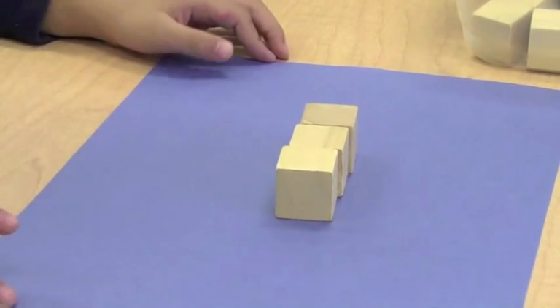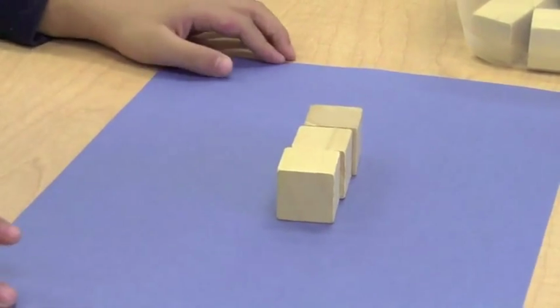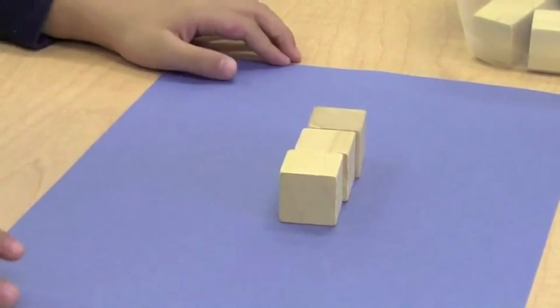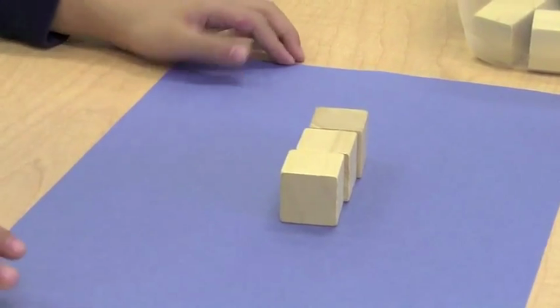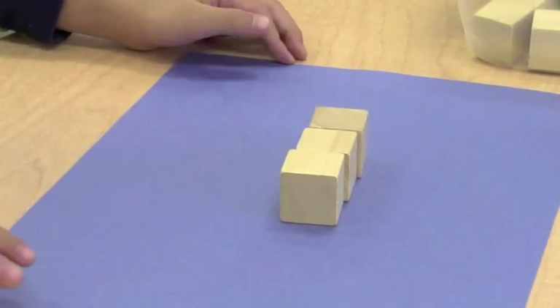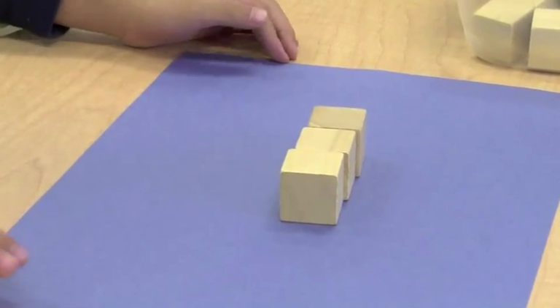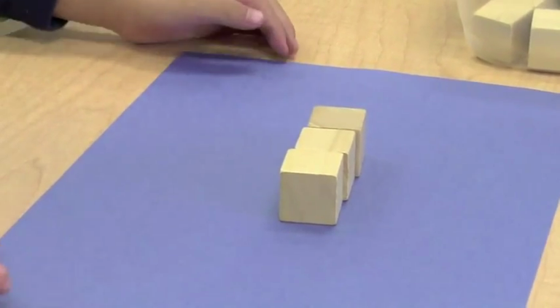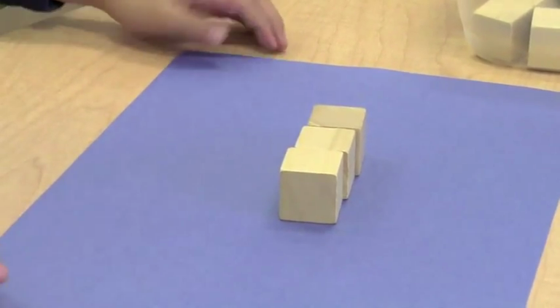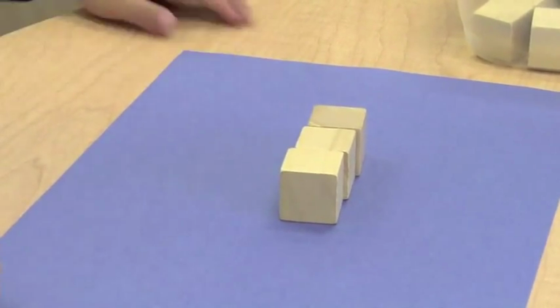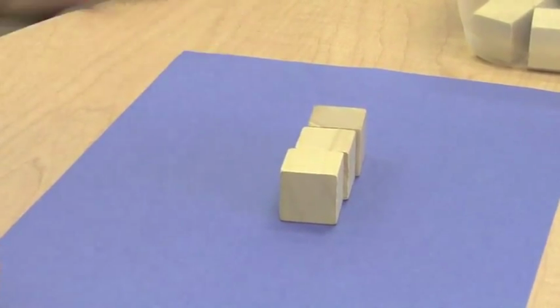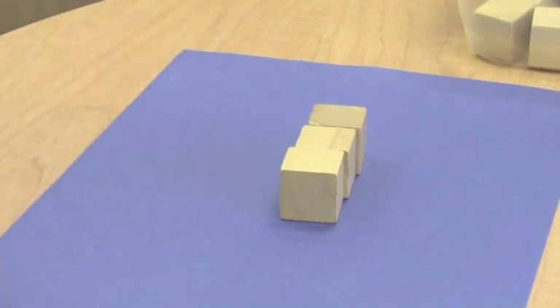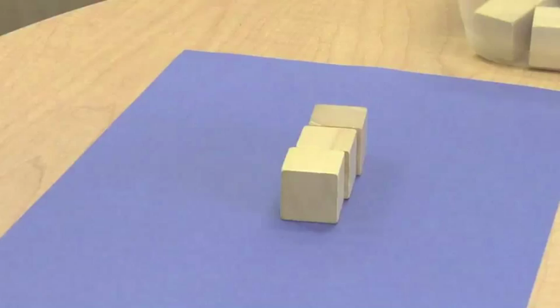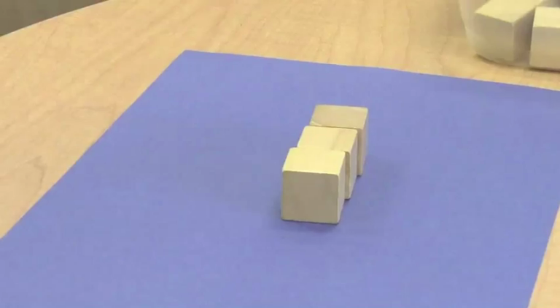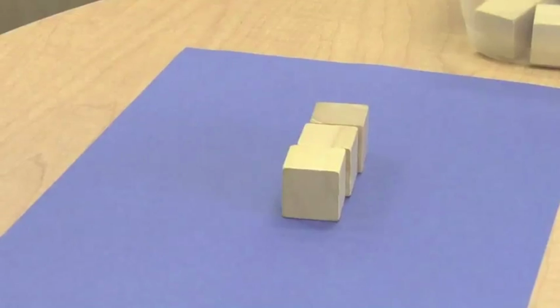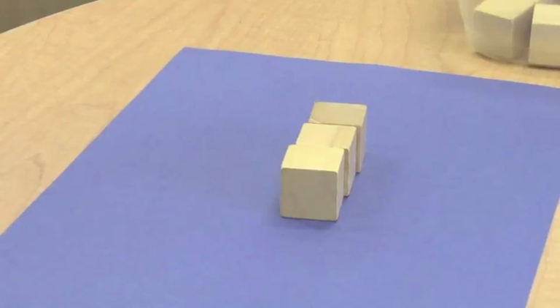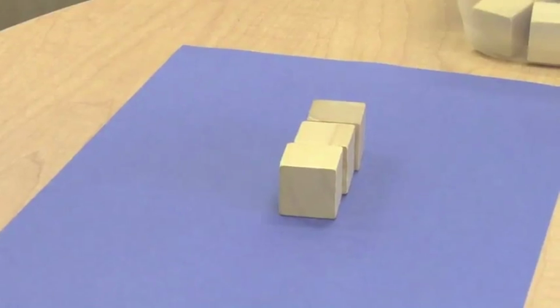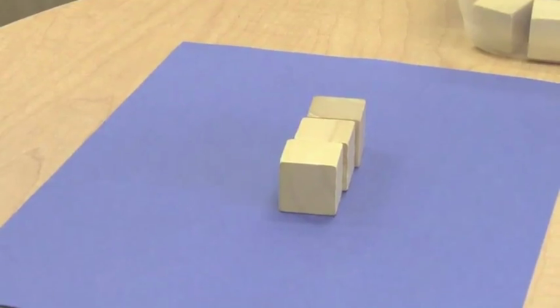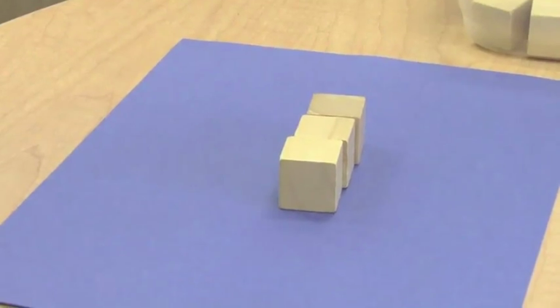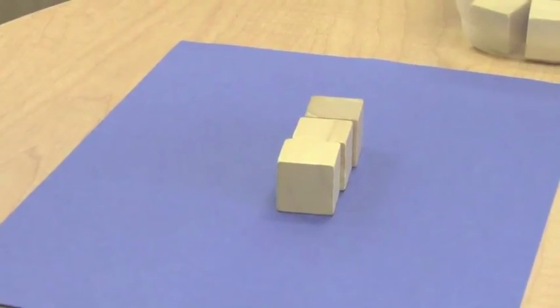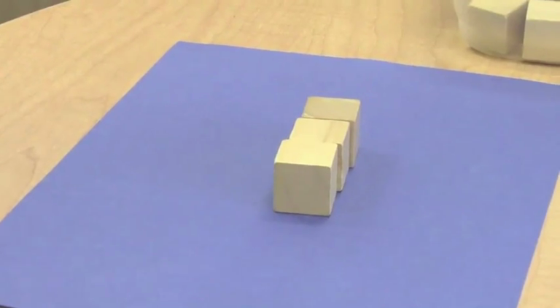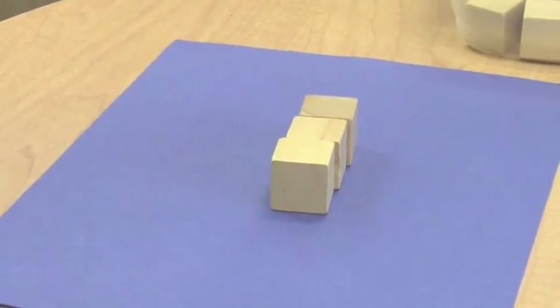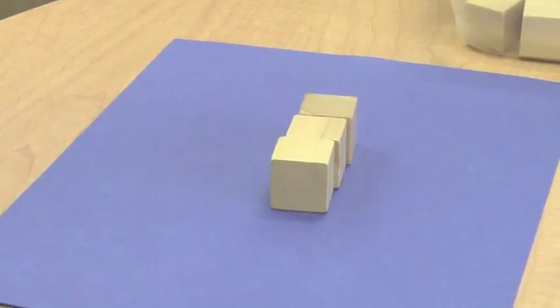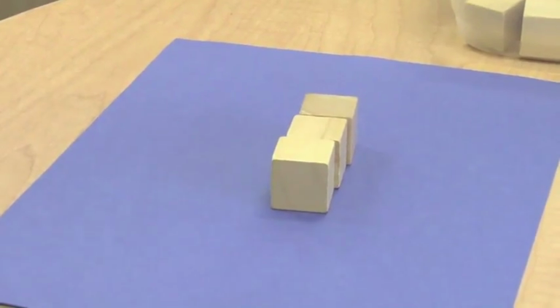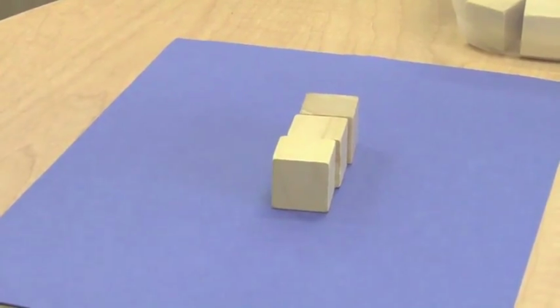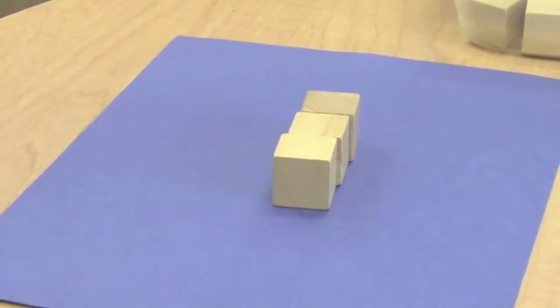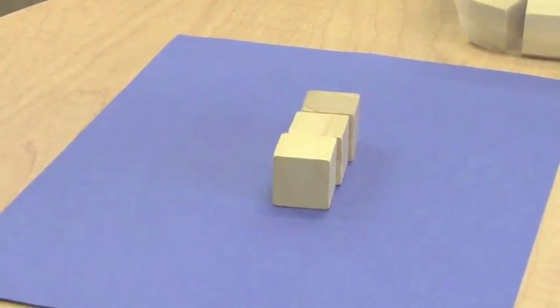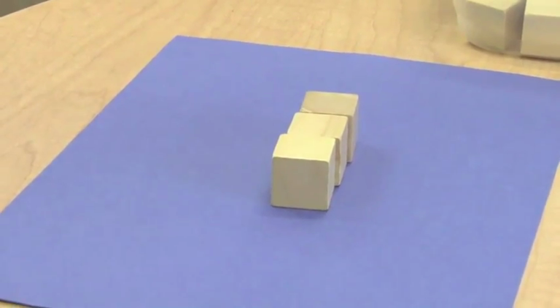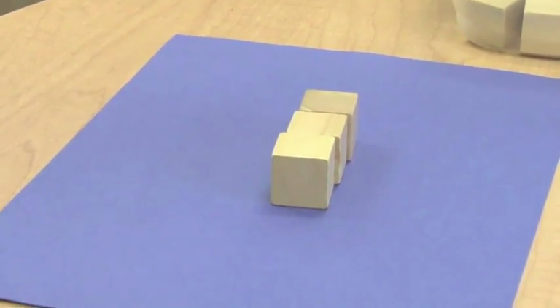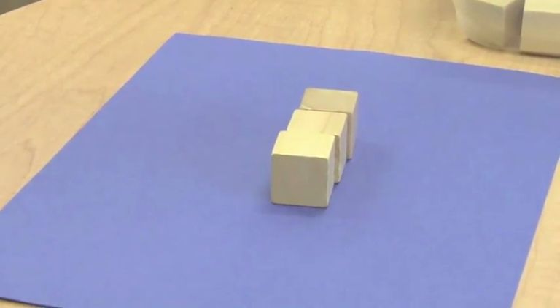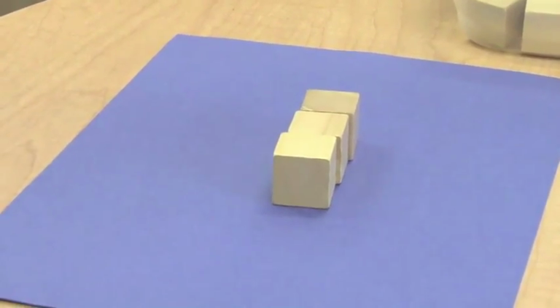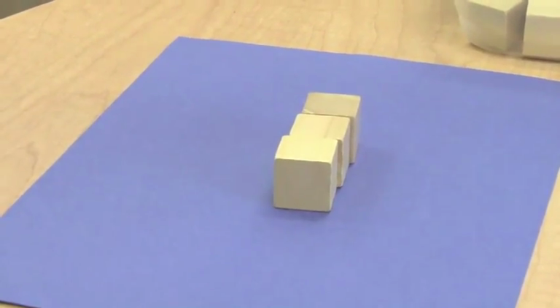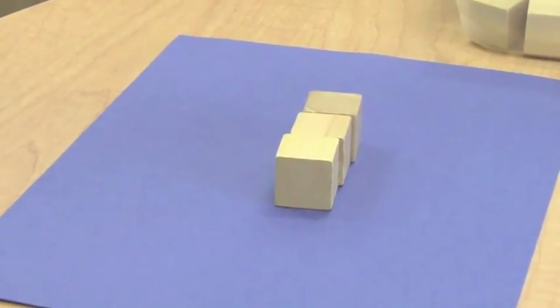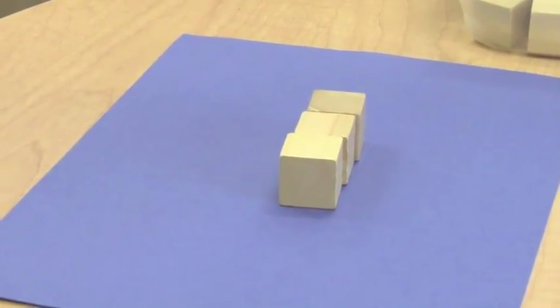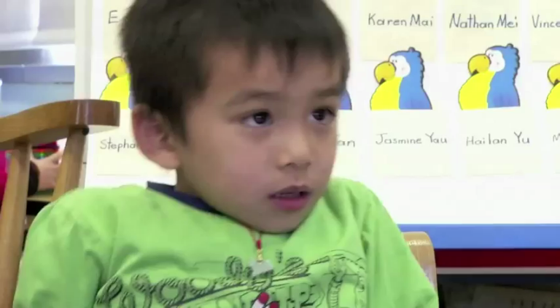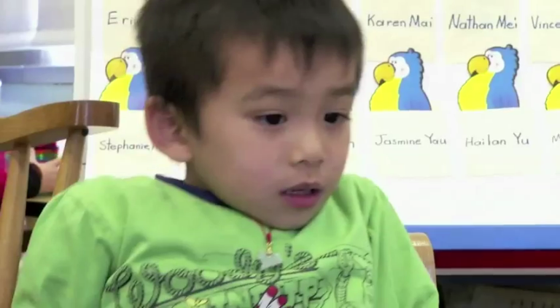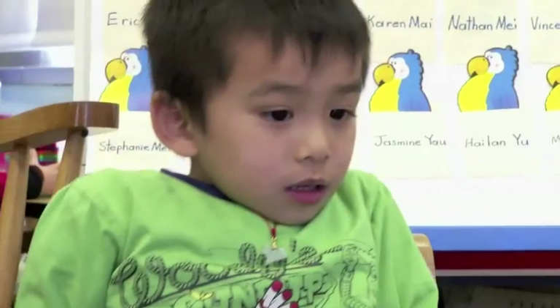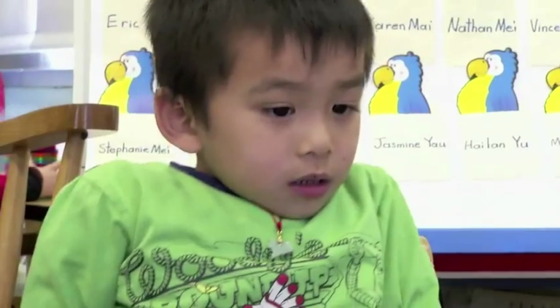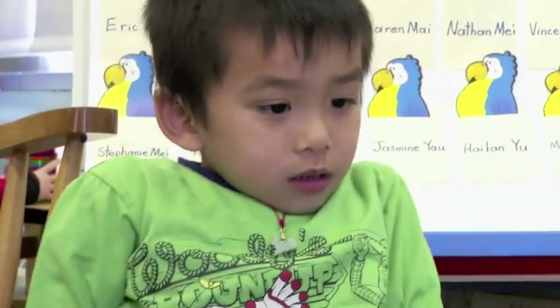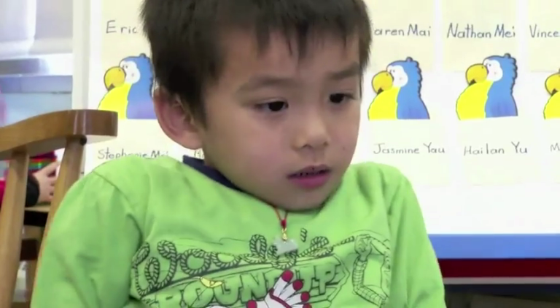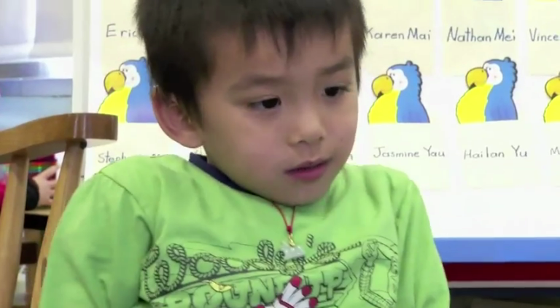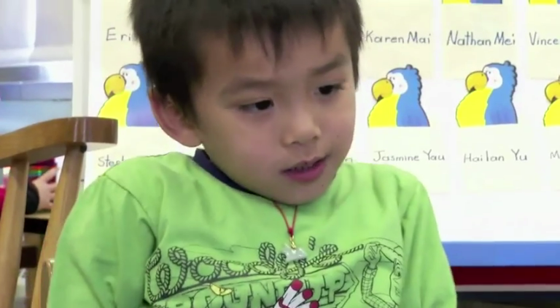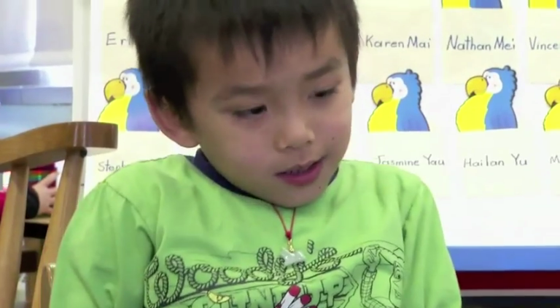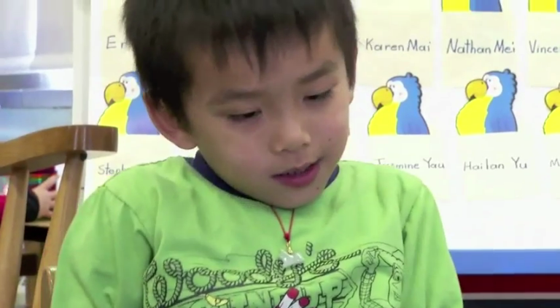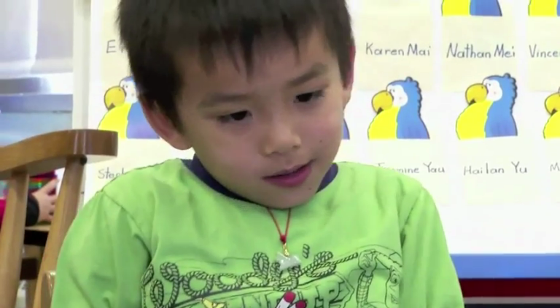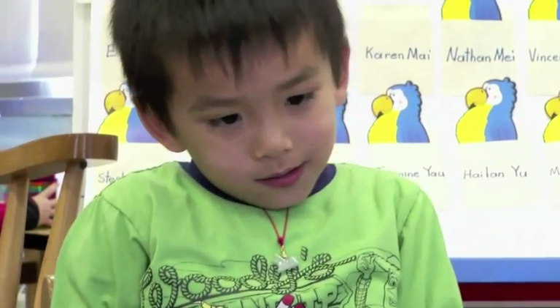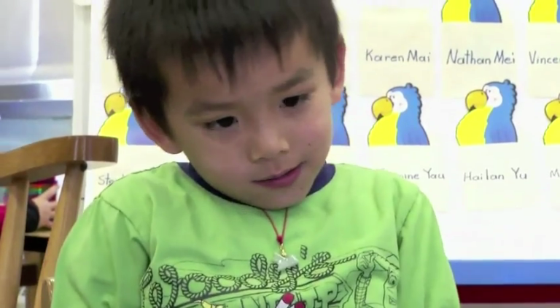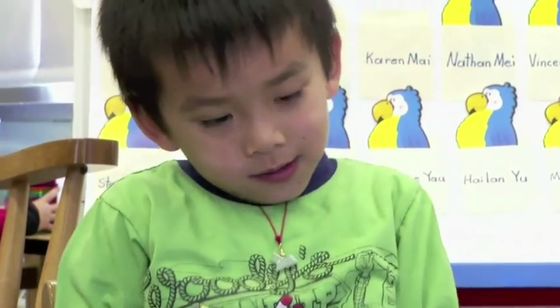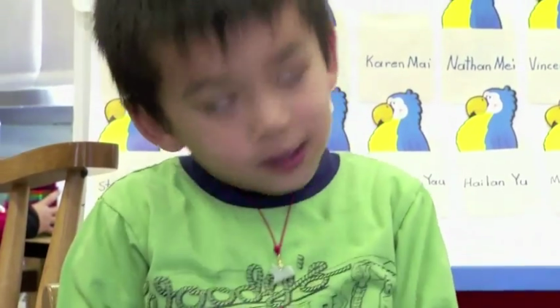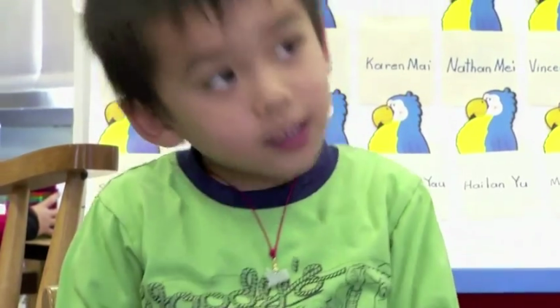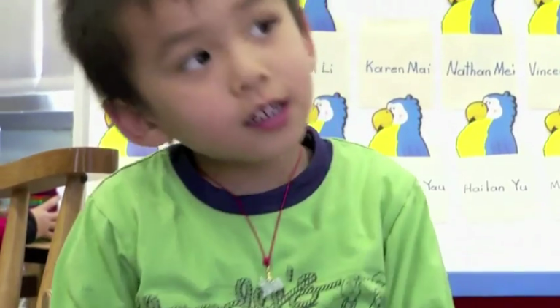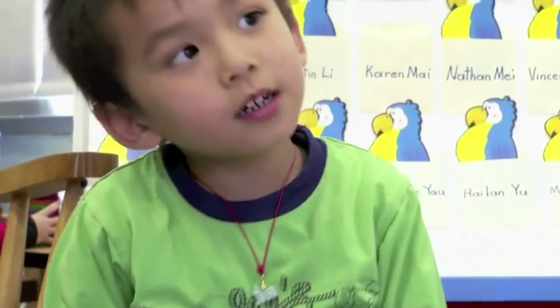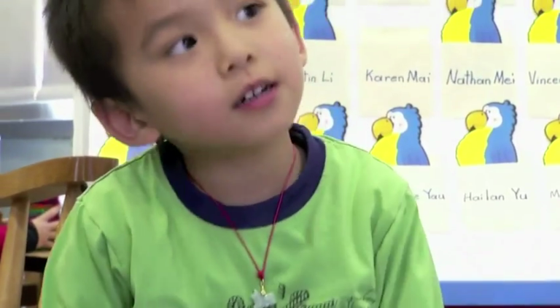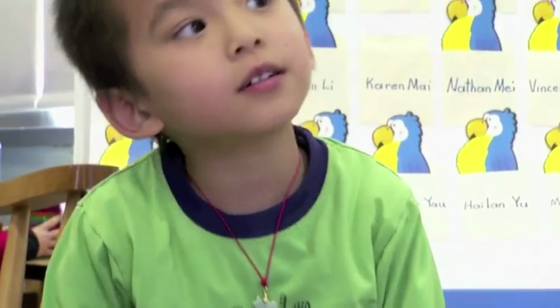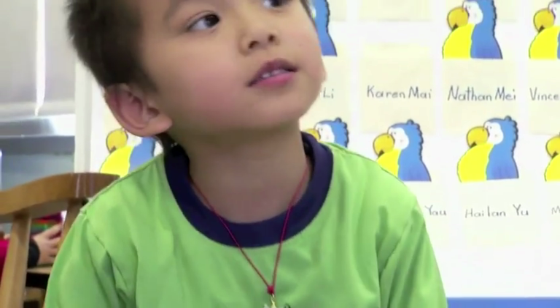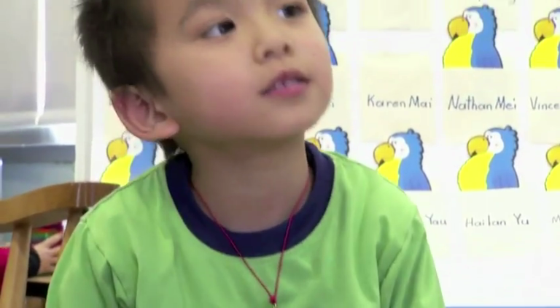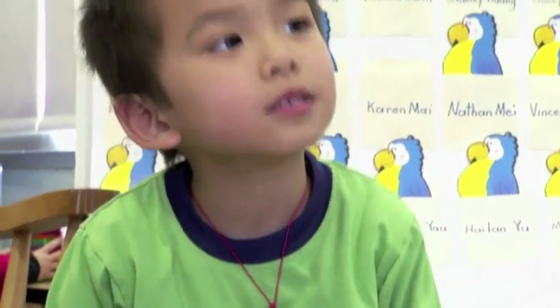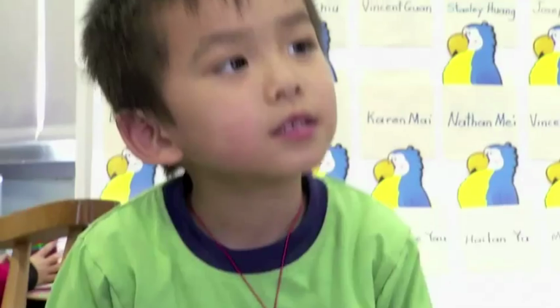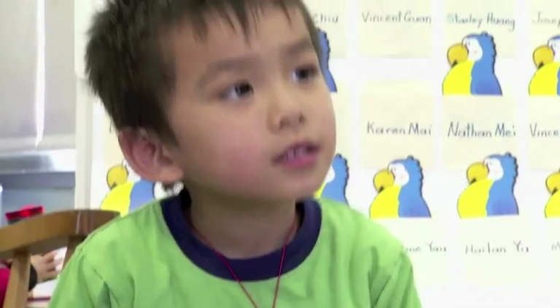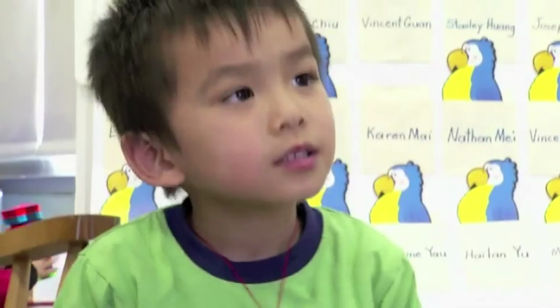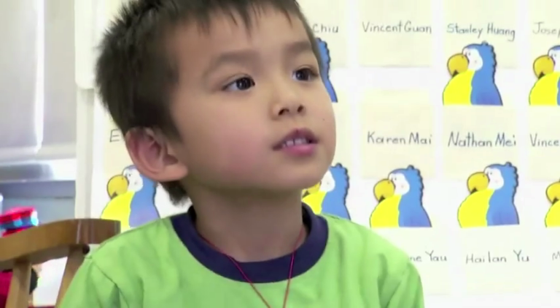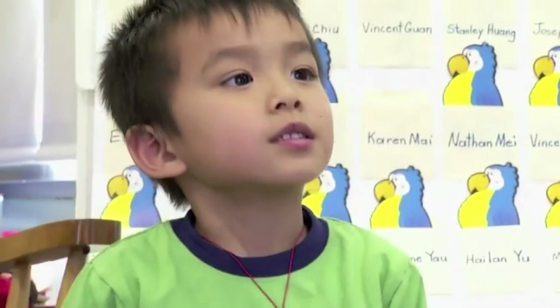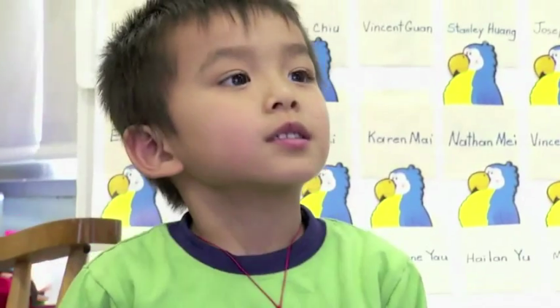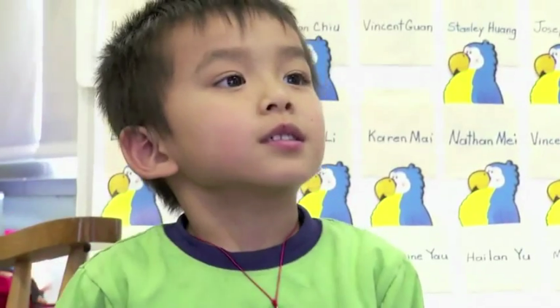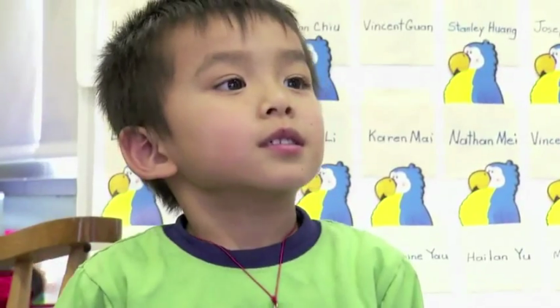So there are how many blocks on your mat? Three. Three blocks, right.